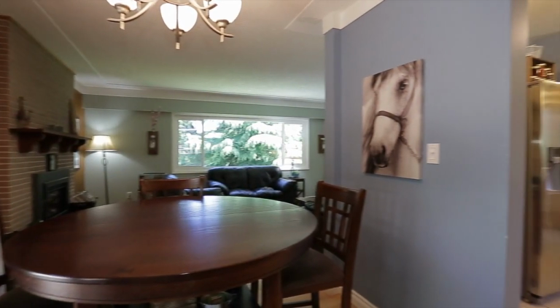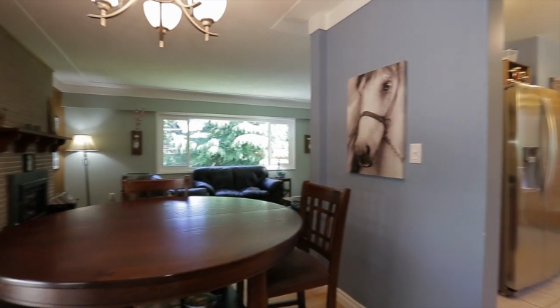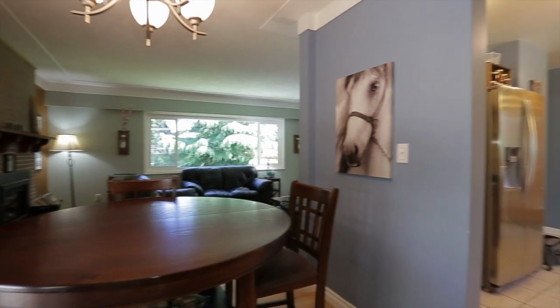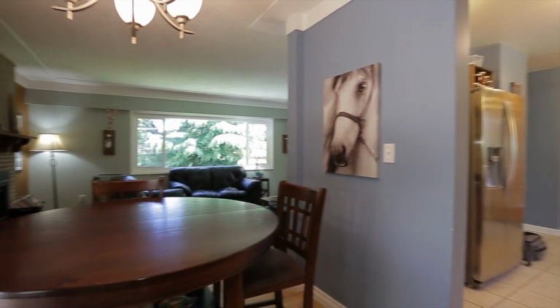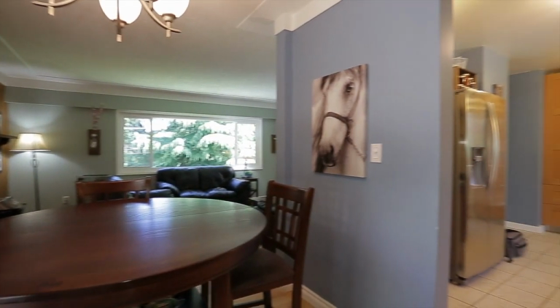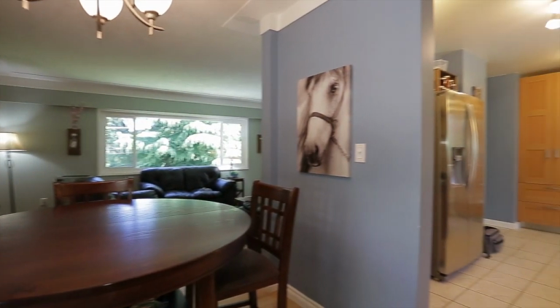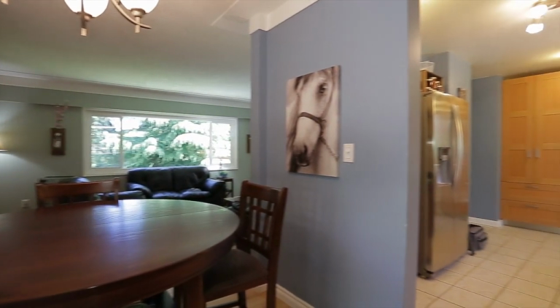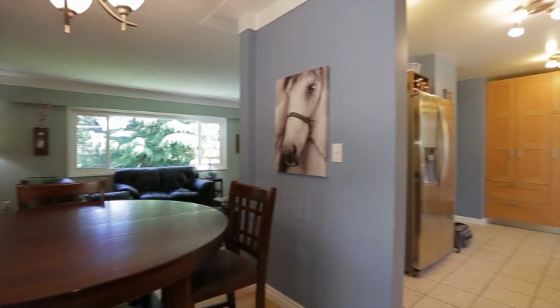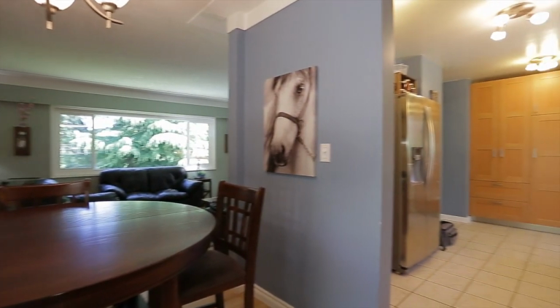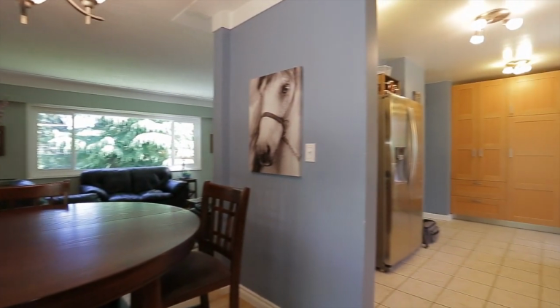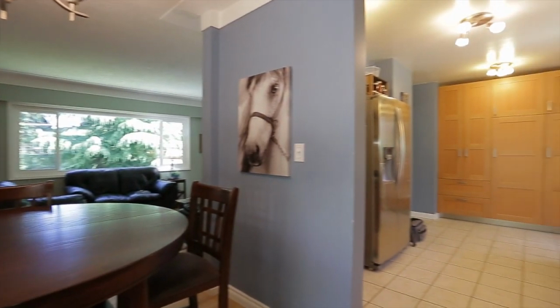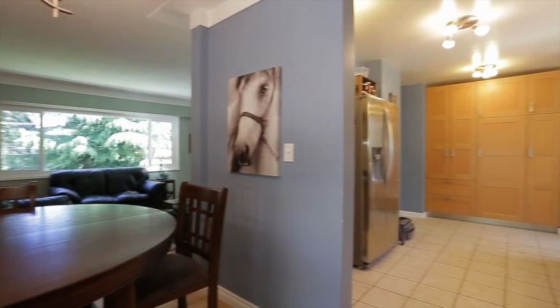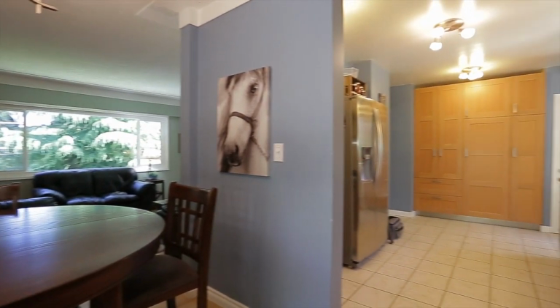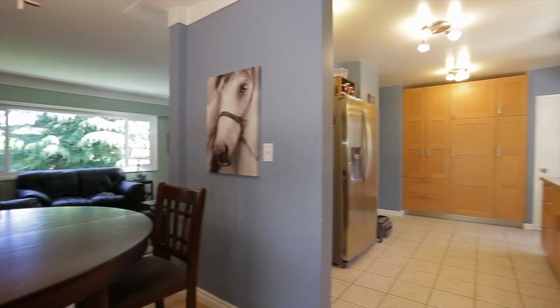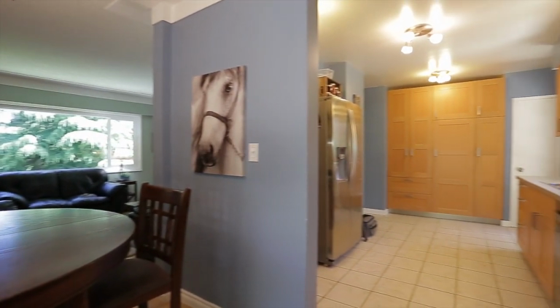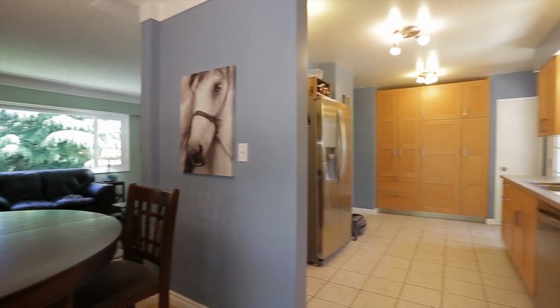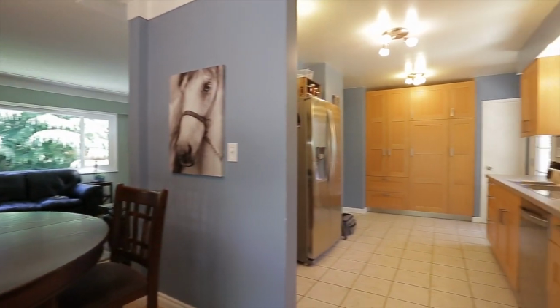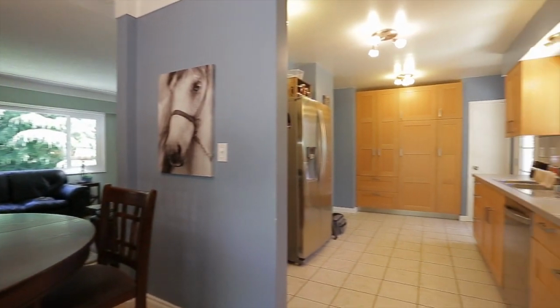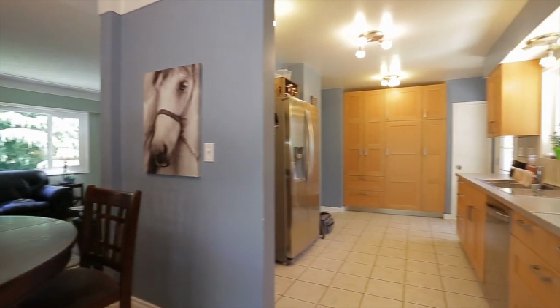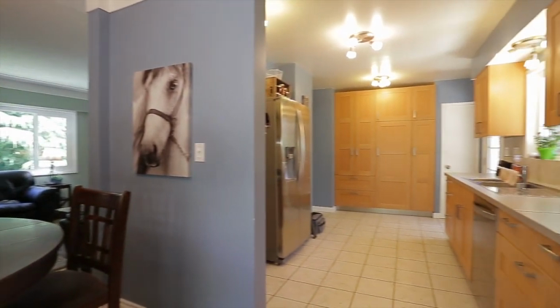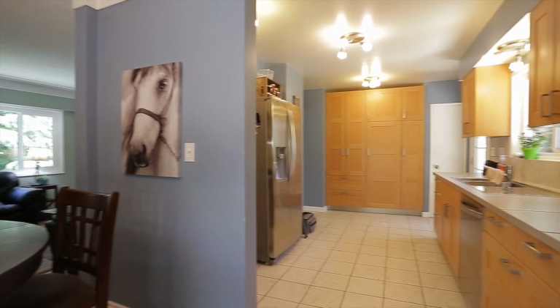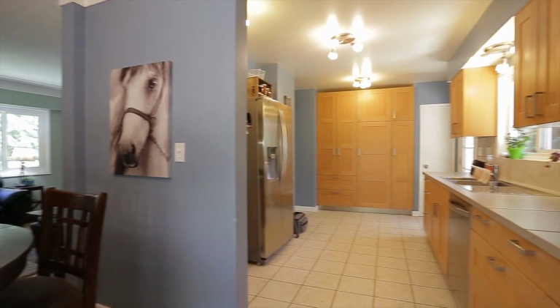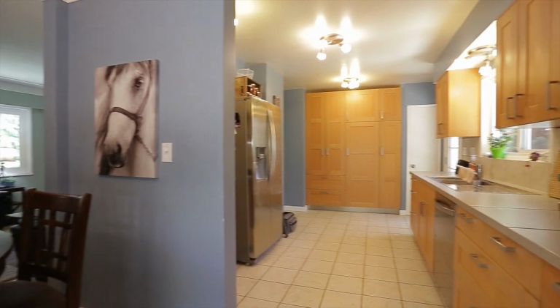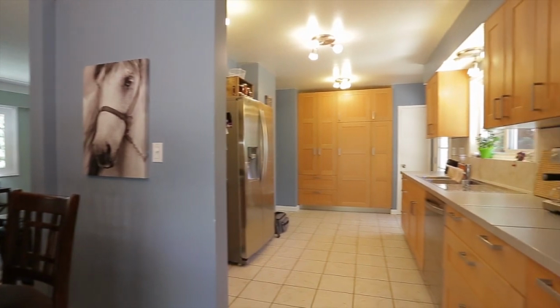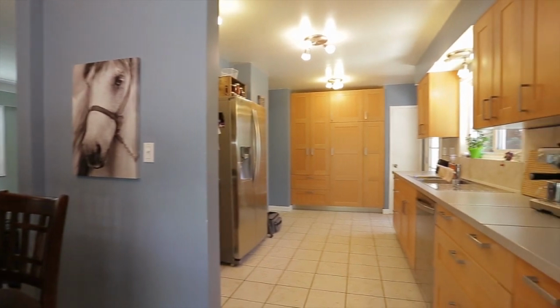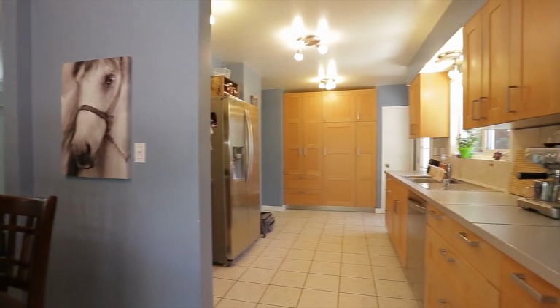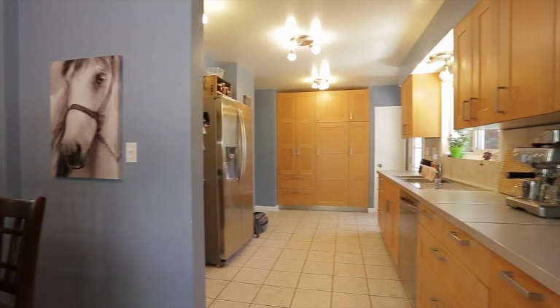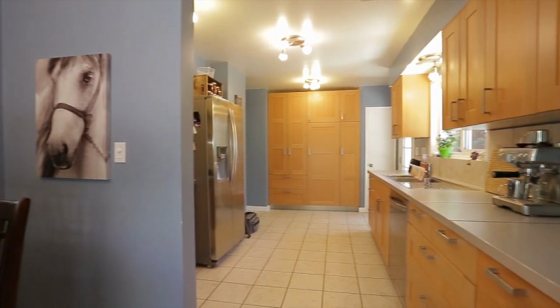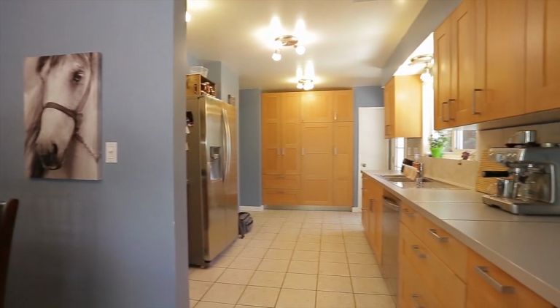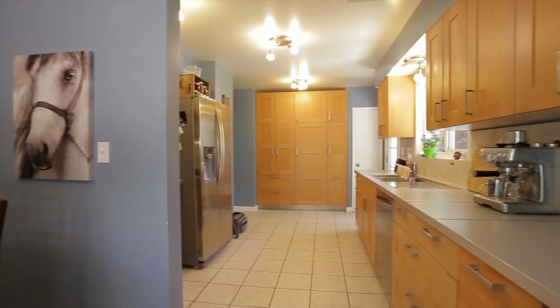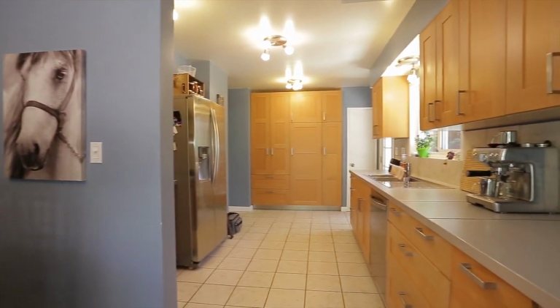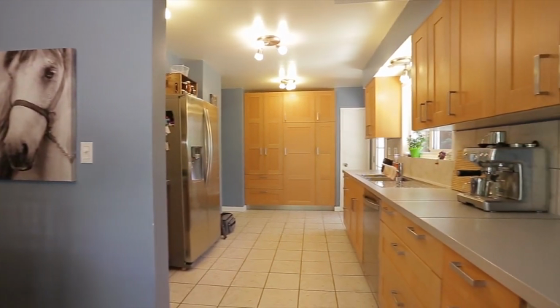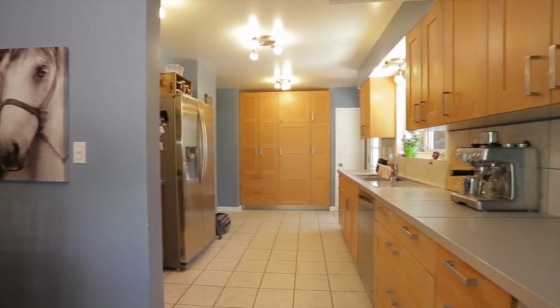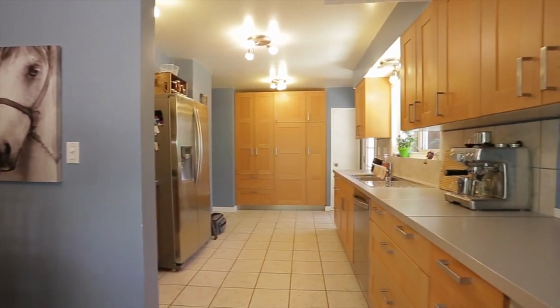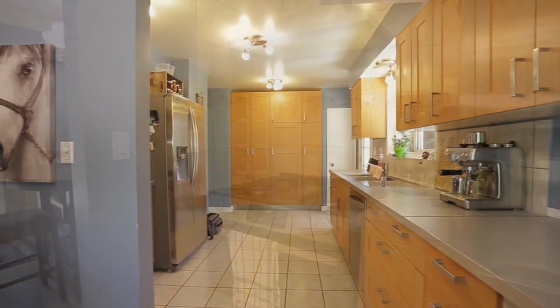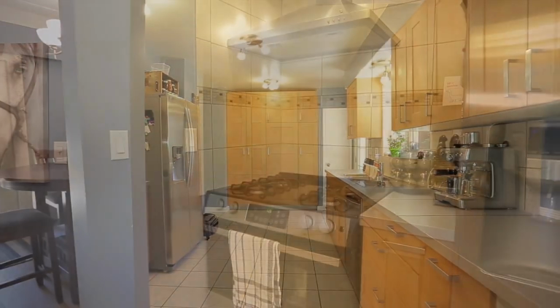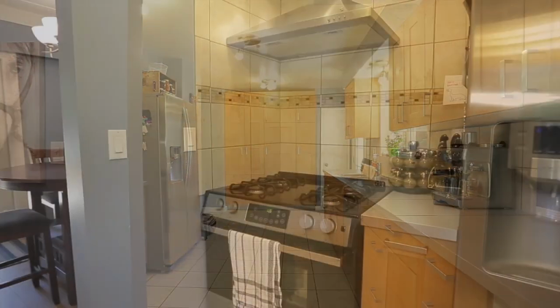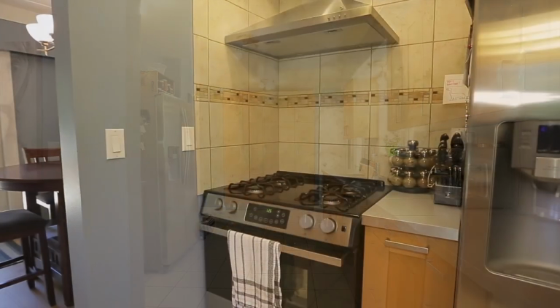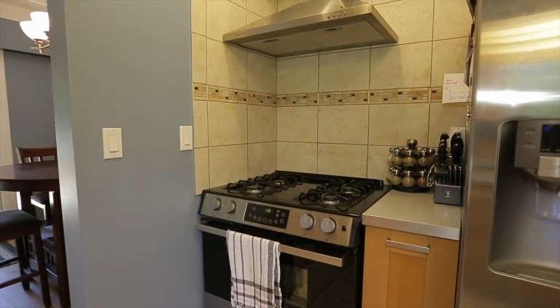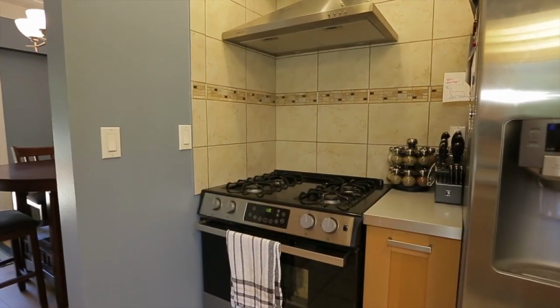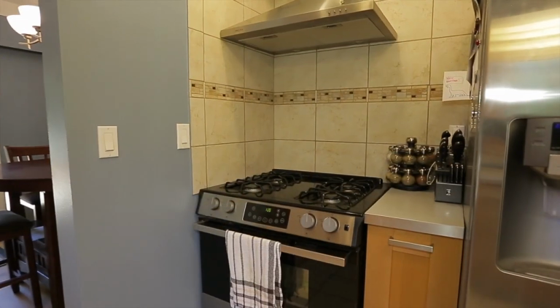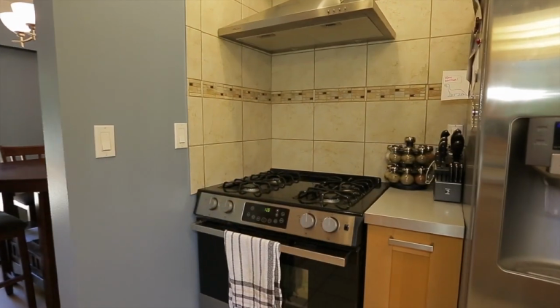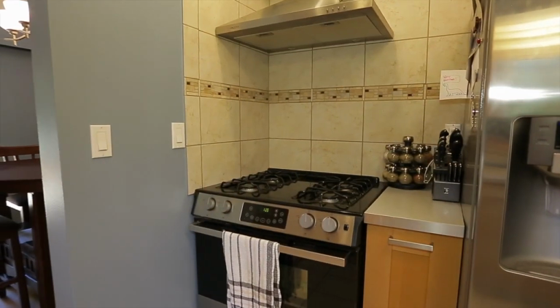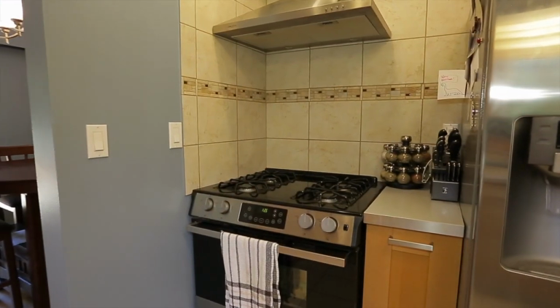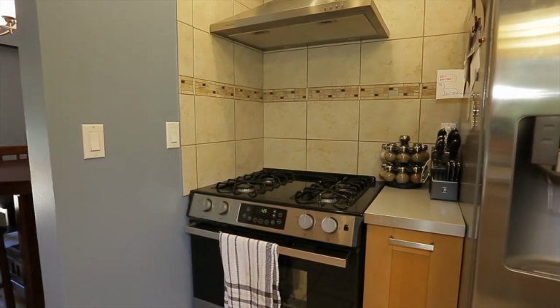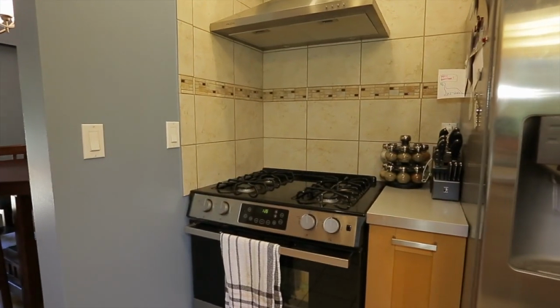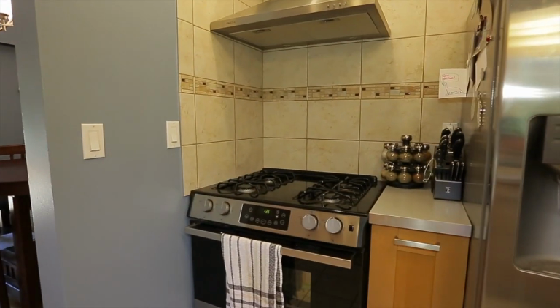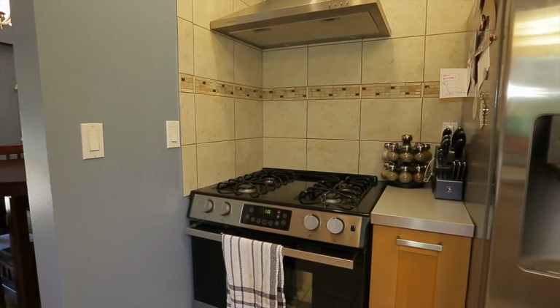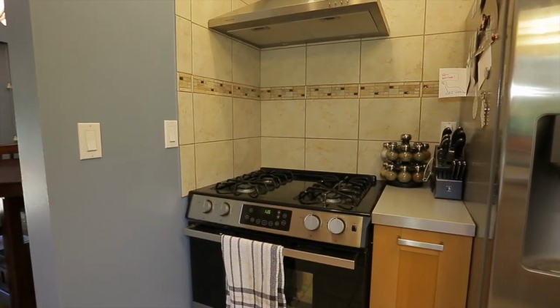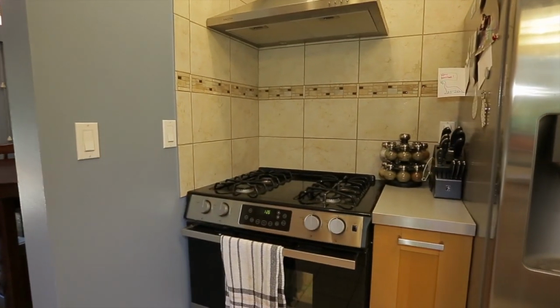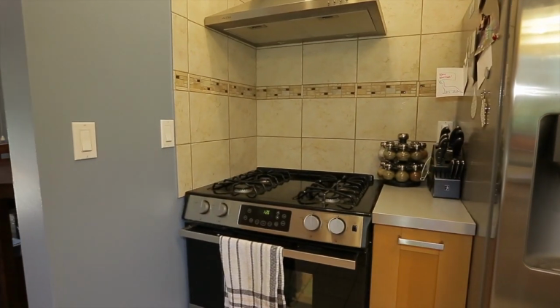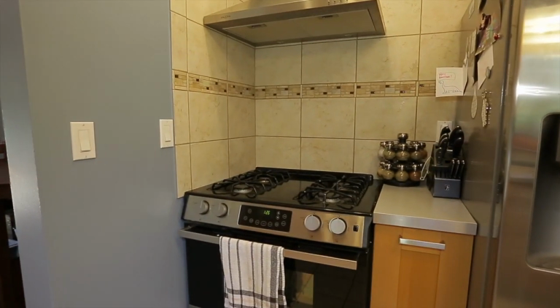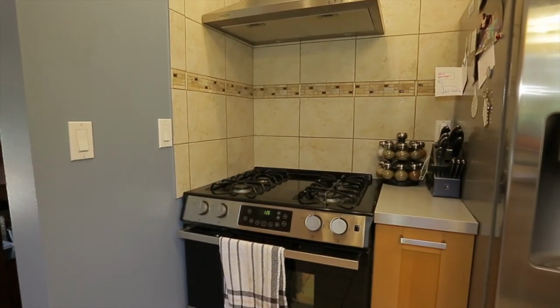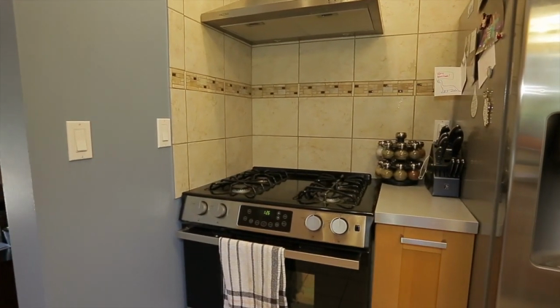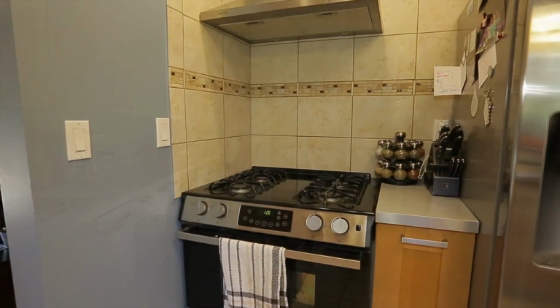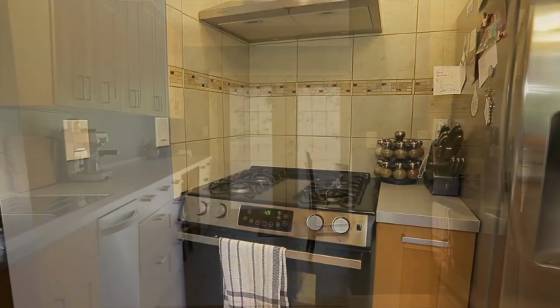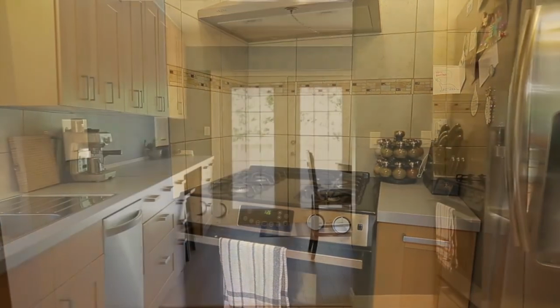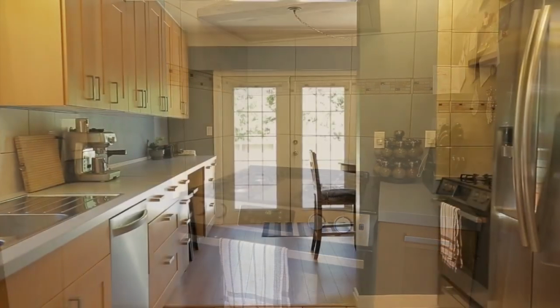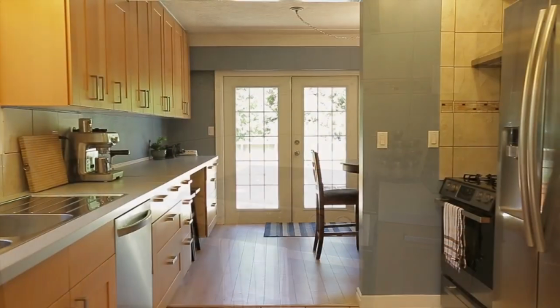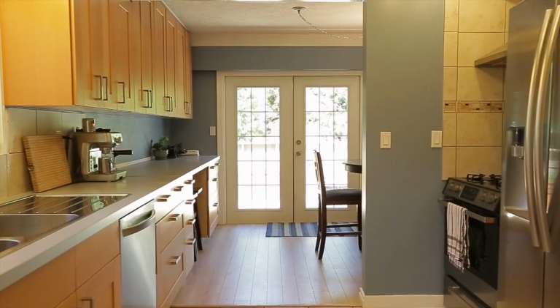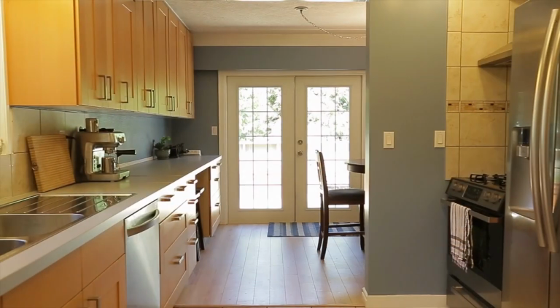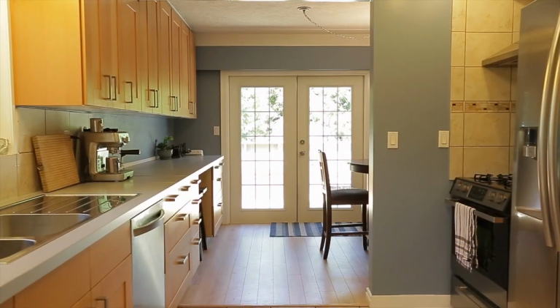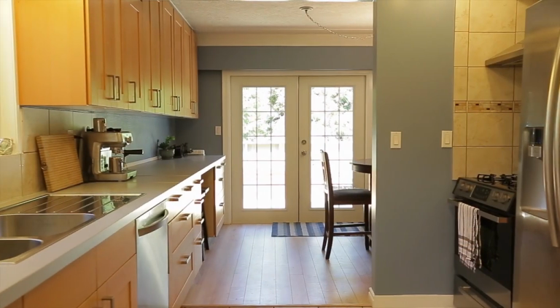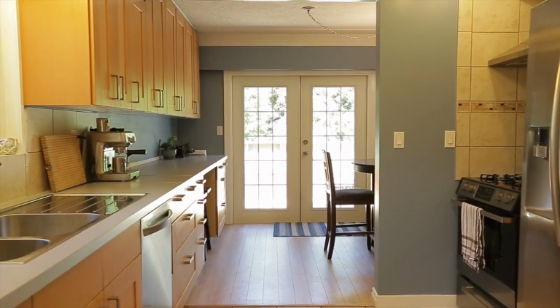The kitchen features modern stainless steel appliances including a natural gas stove and lots of counter space in a Scandinavian design.